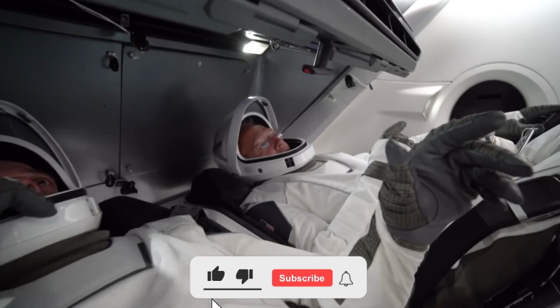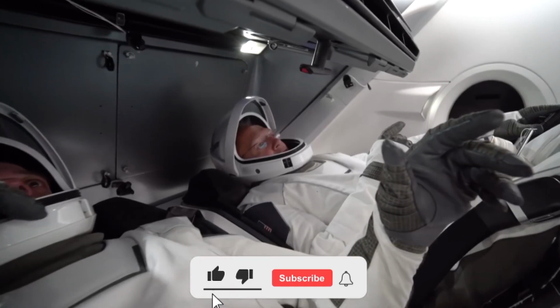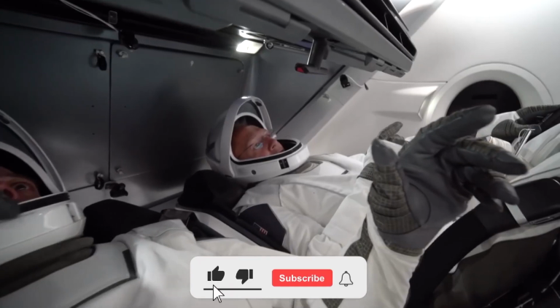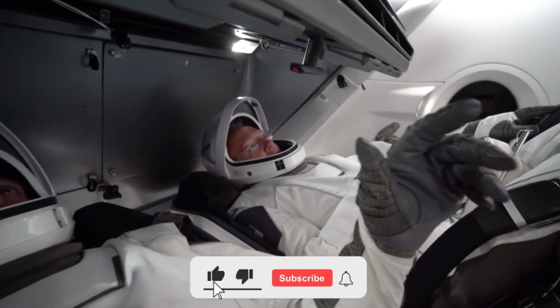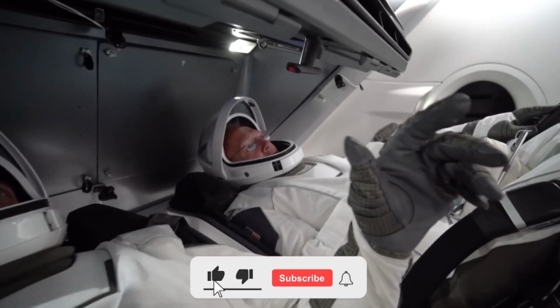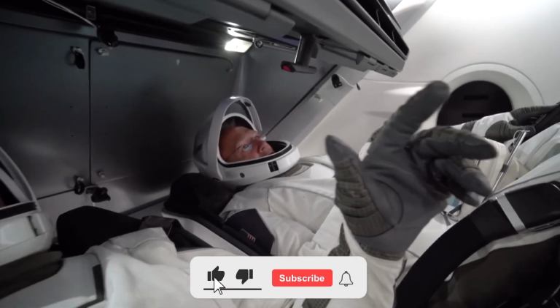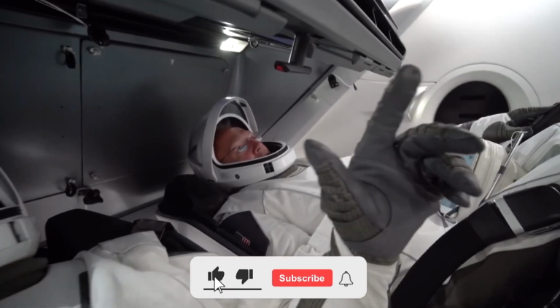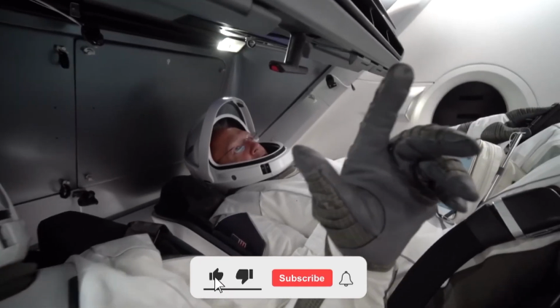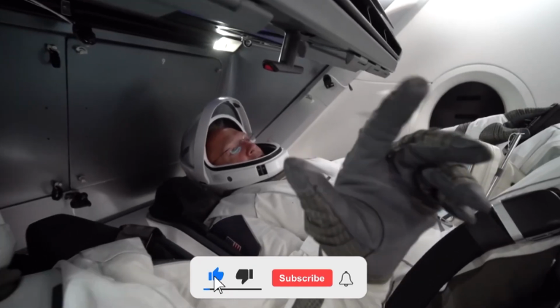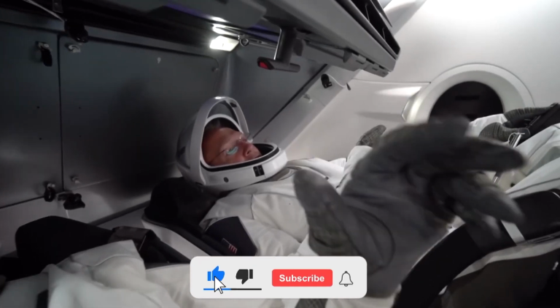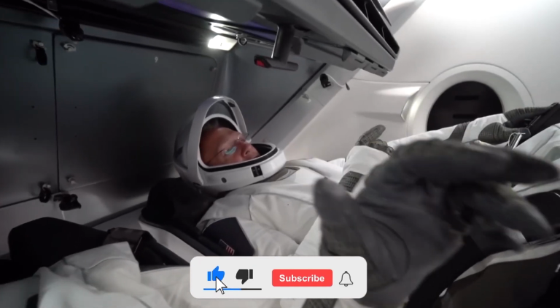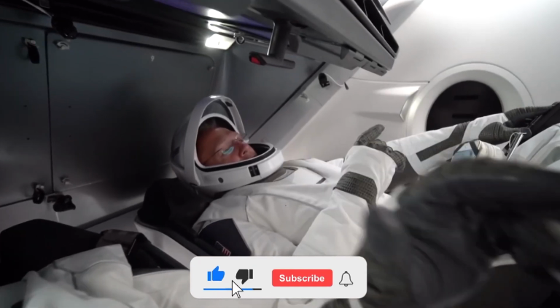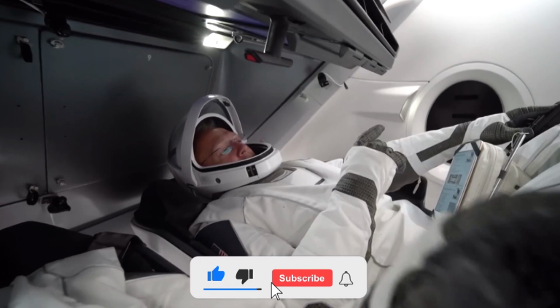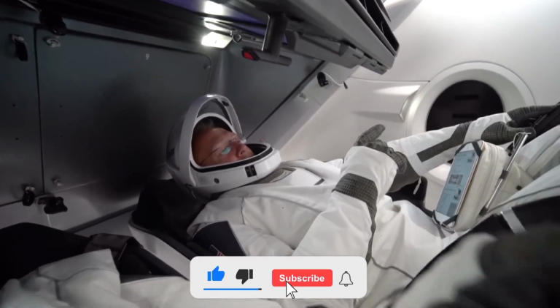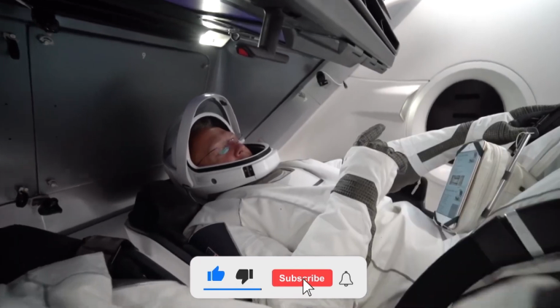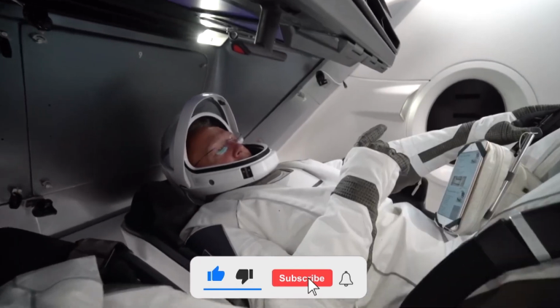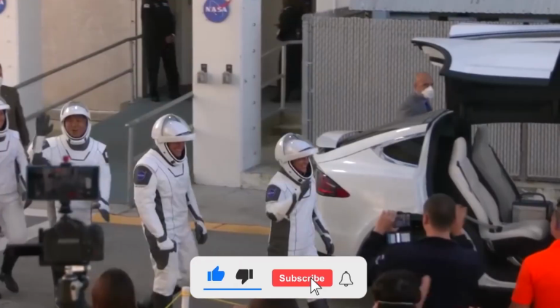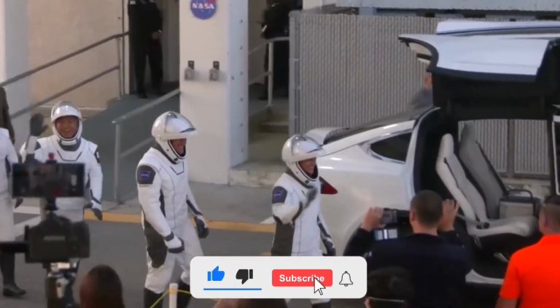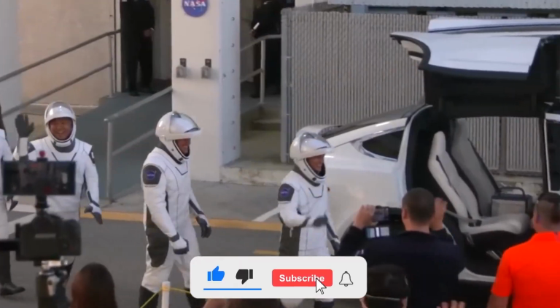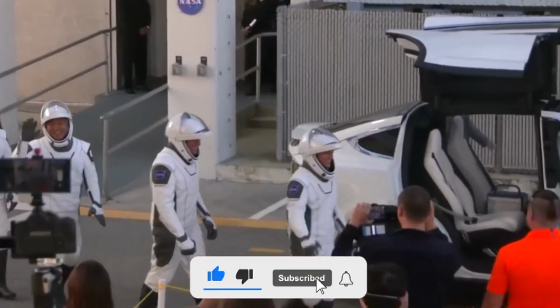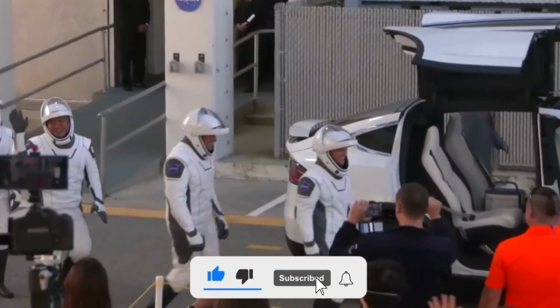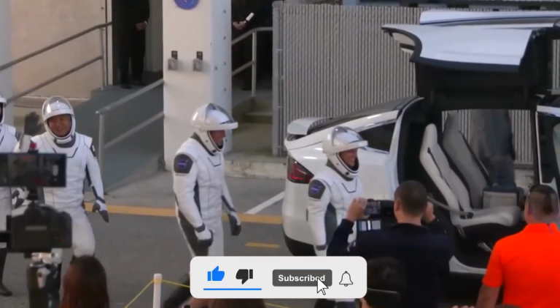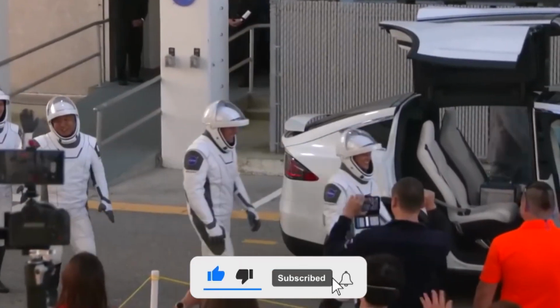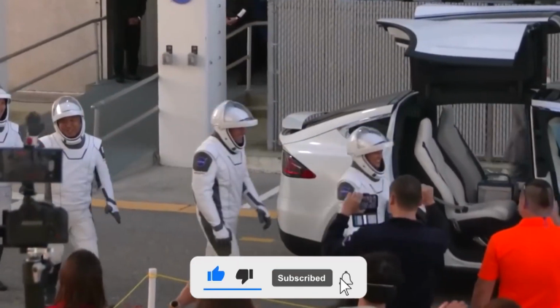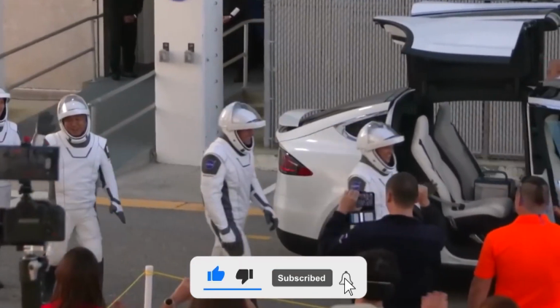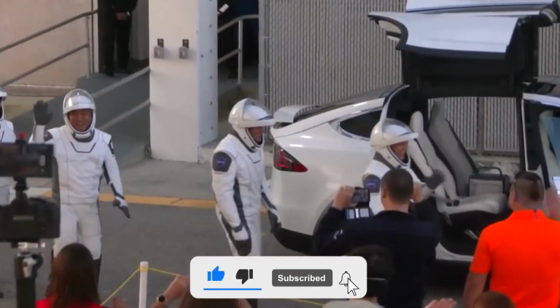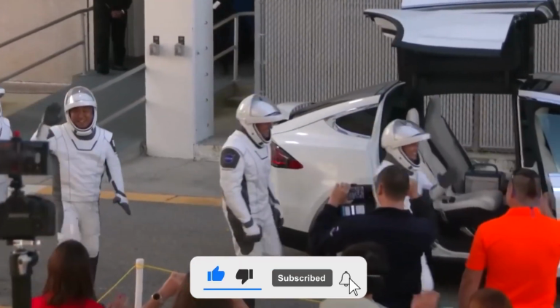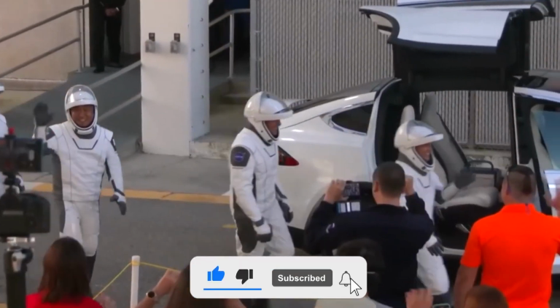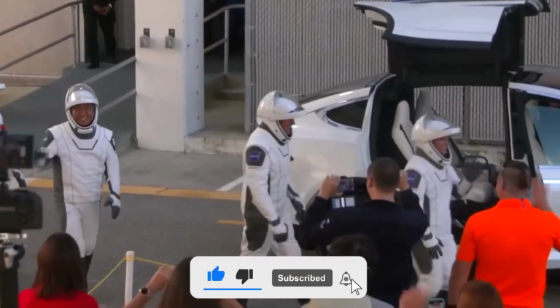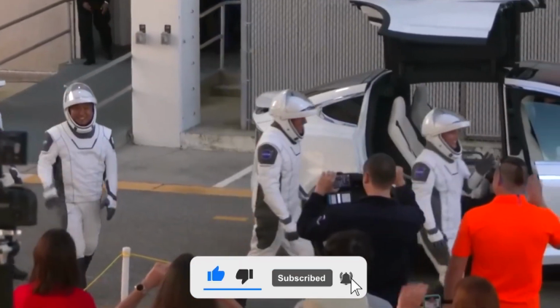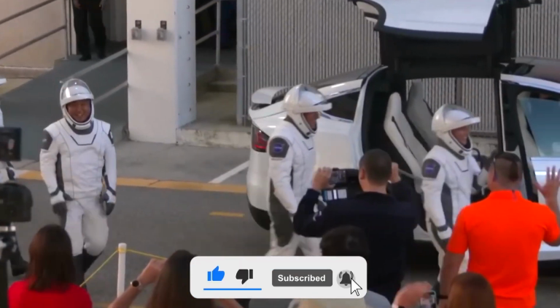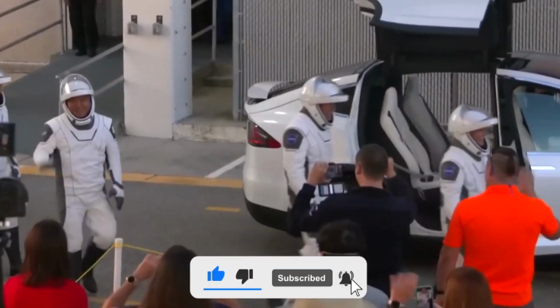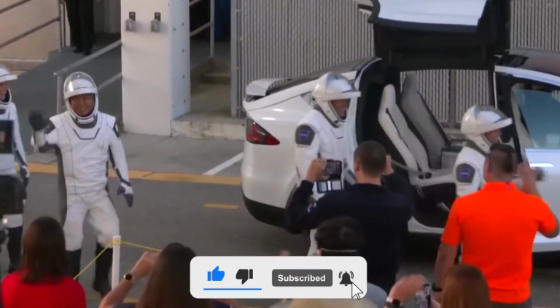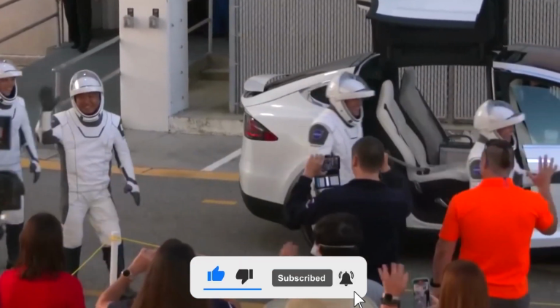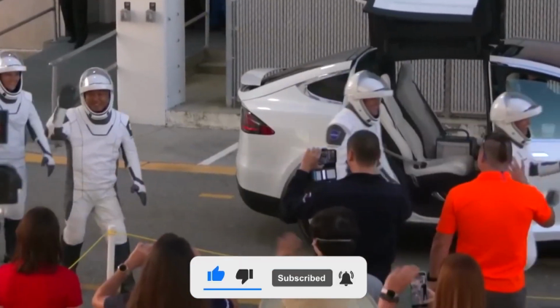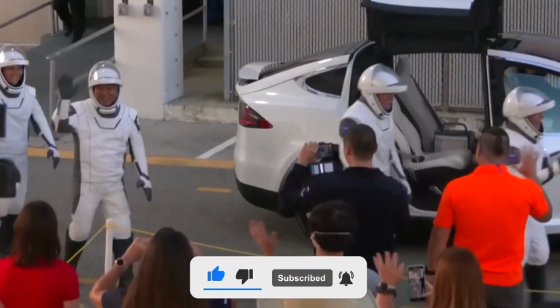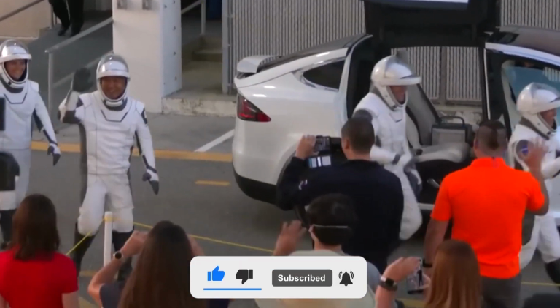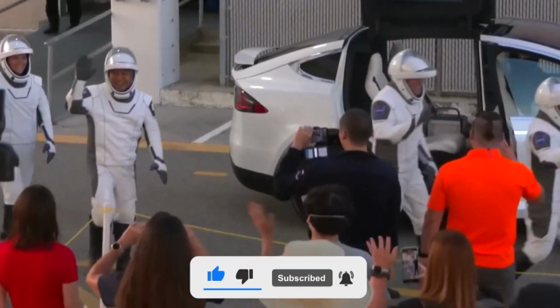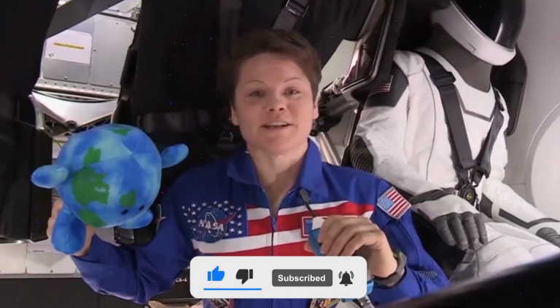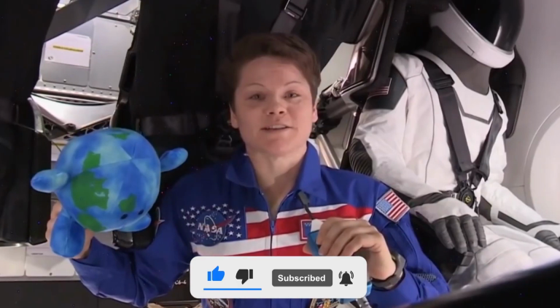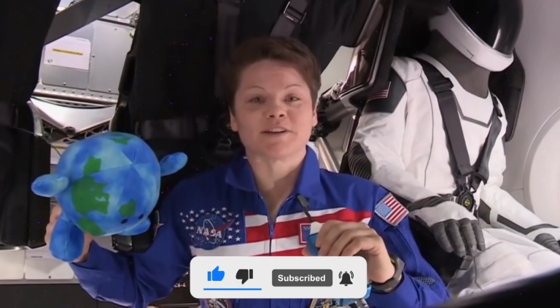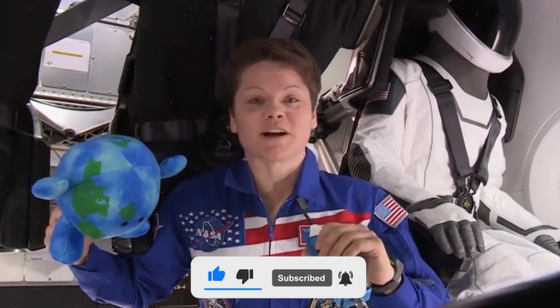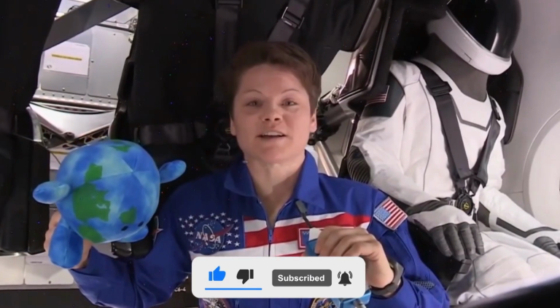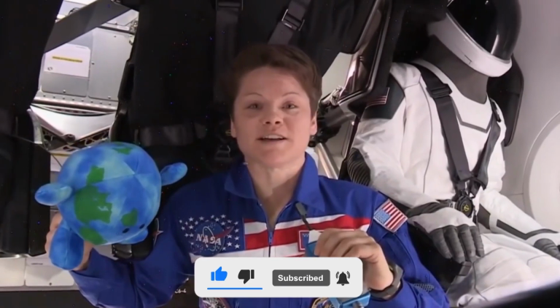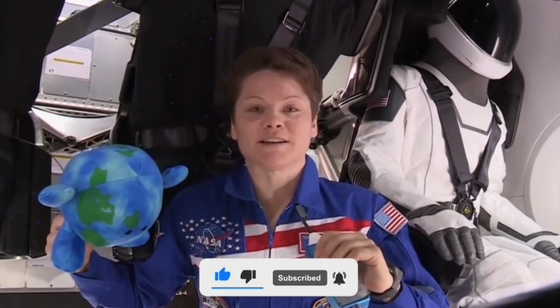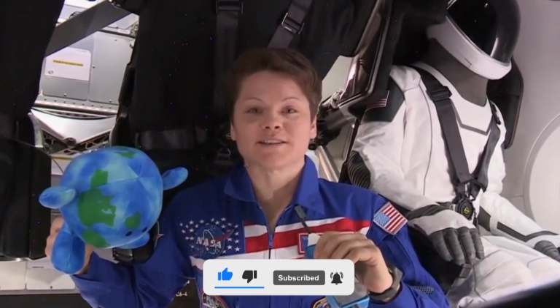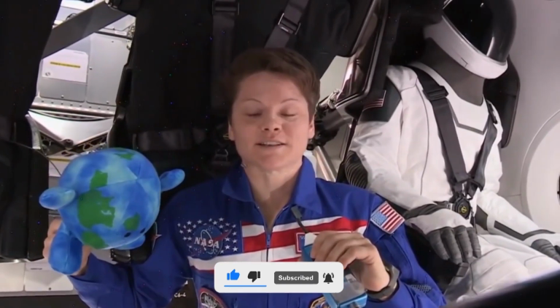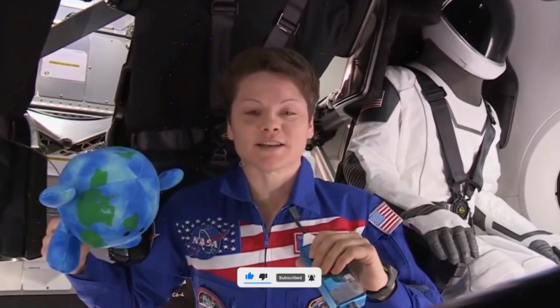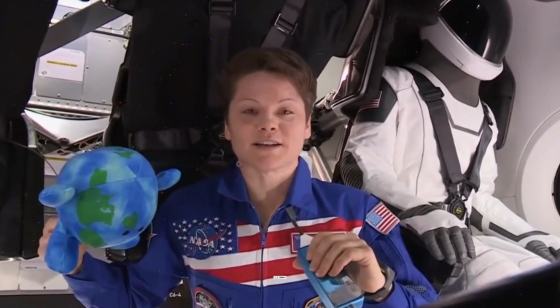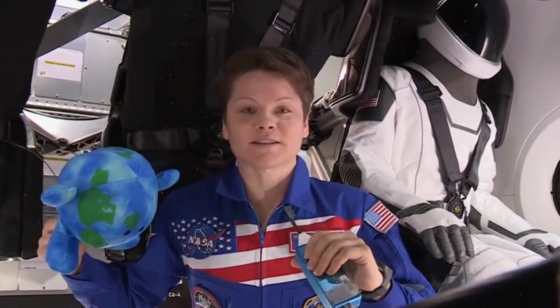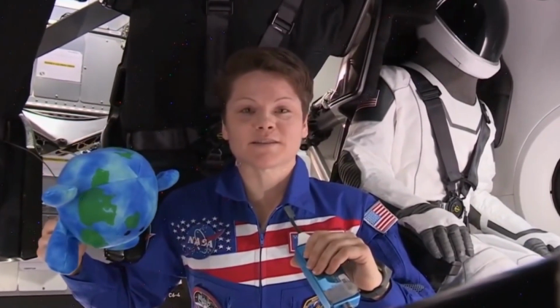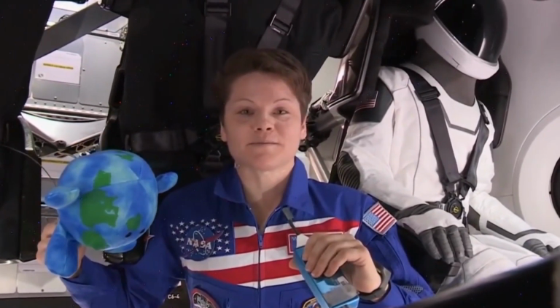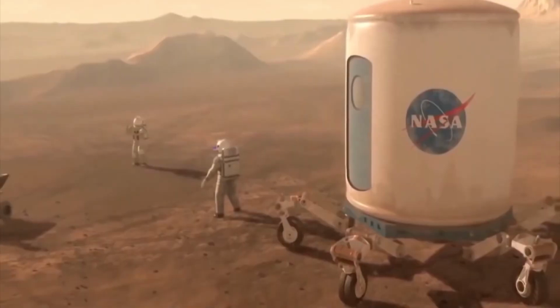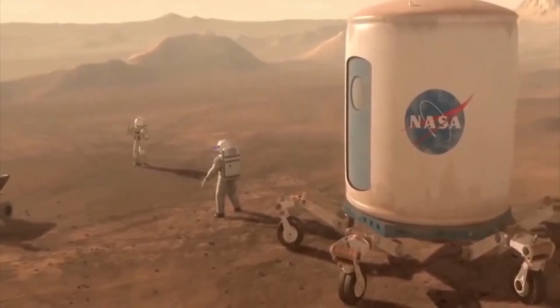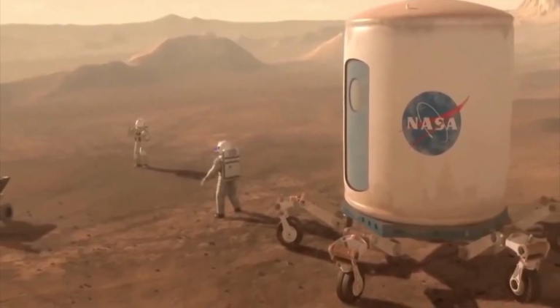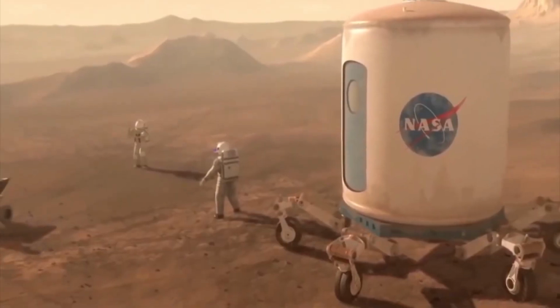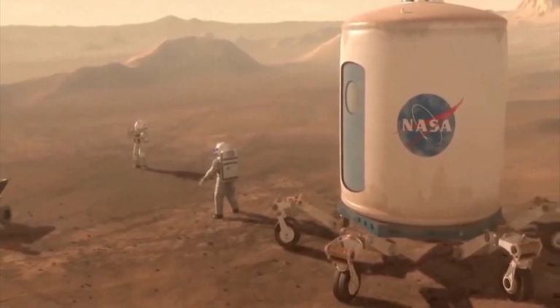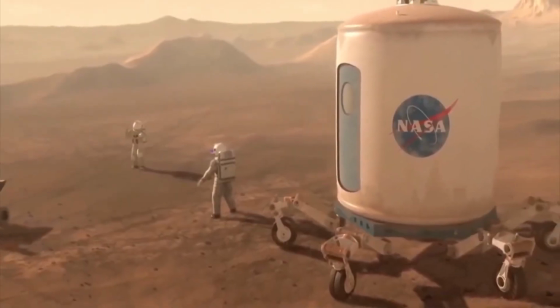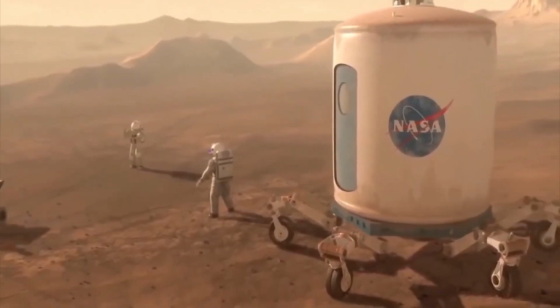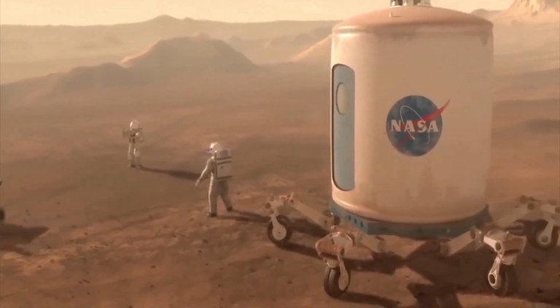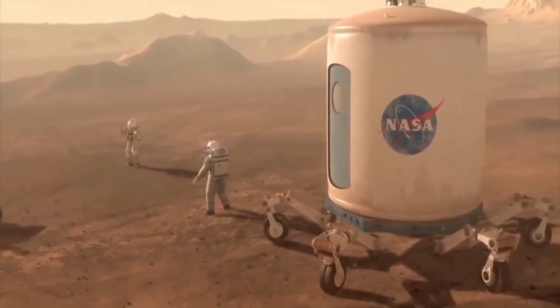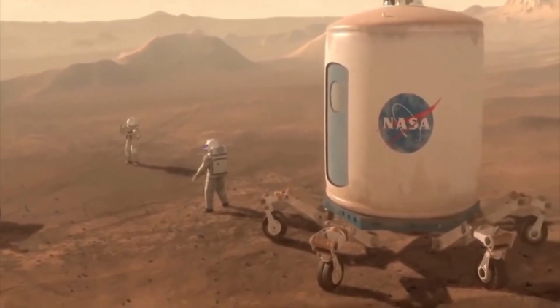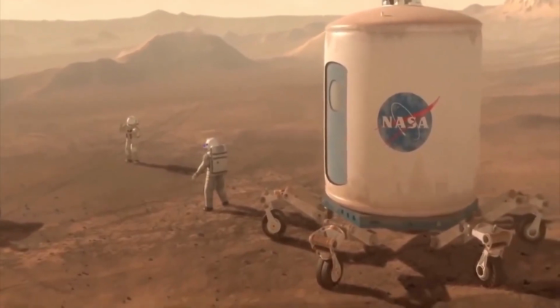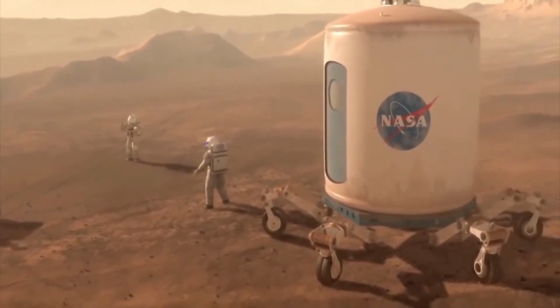That's all from this video. What do you think of the new SpaceX spacesuits as compared to NASA's? See you in the next one!